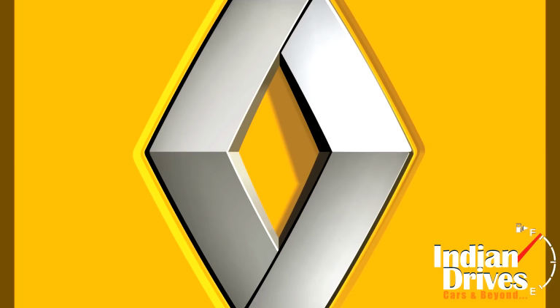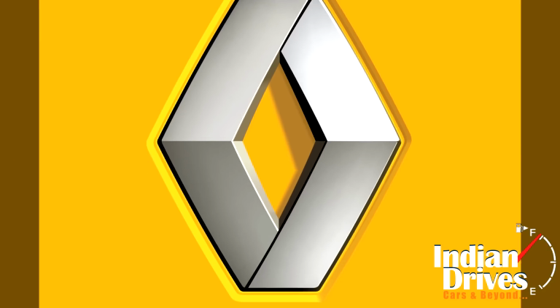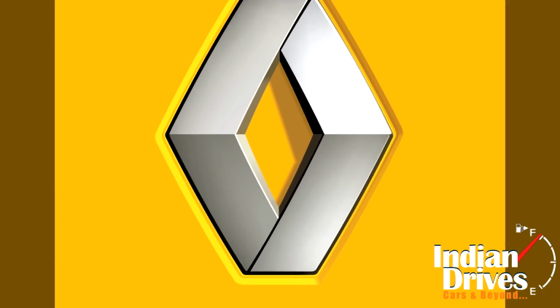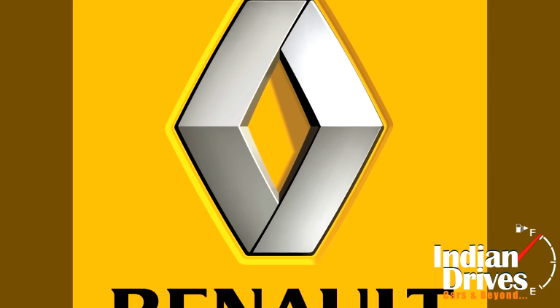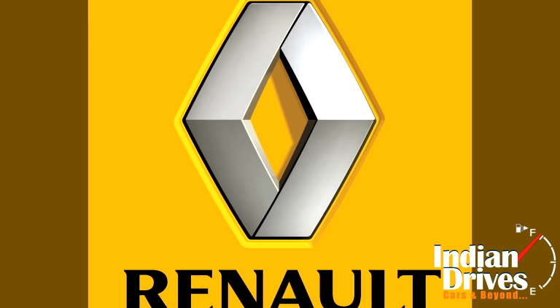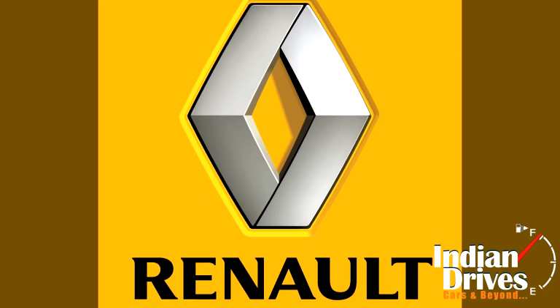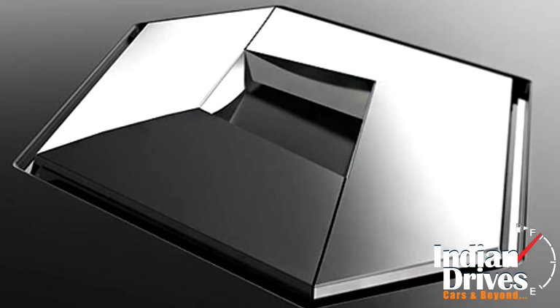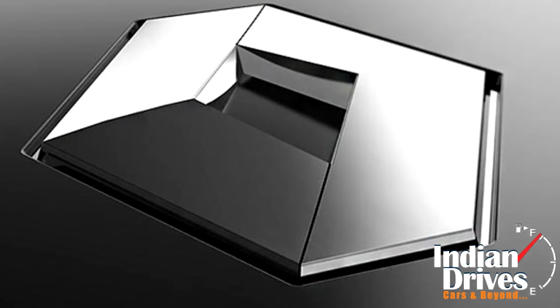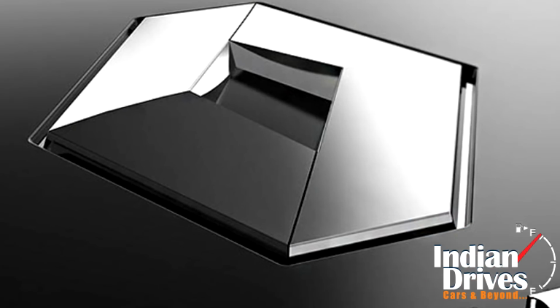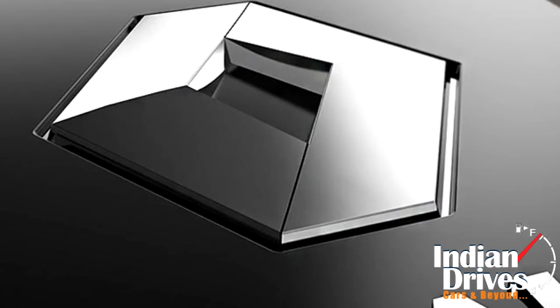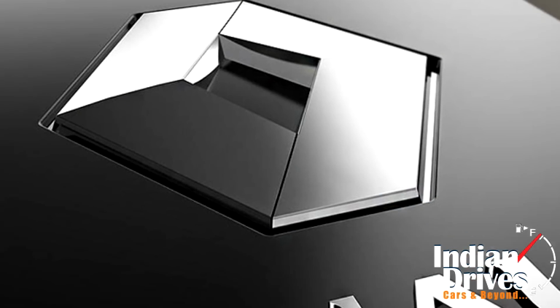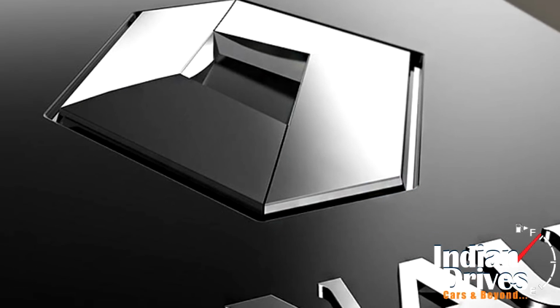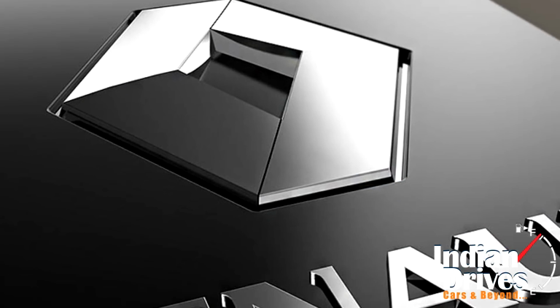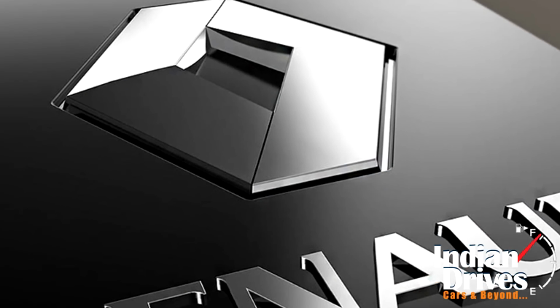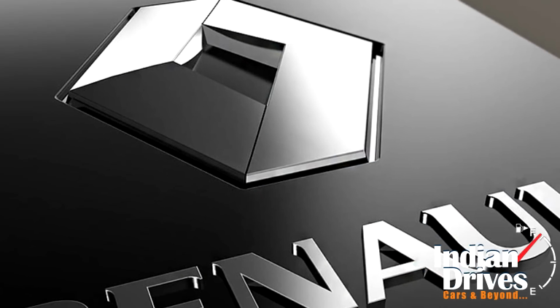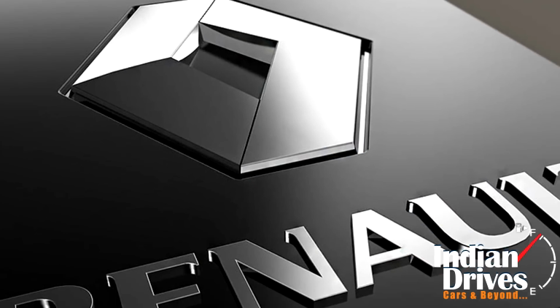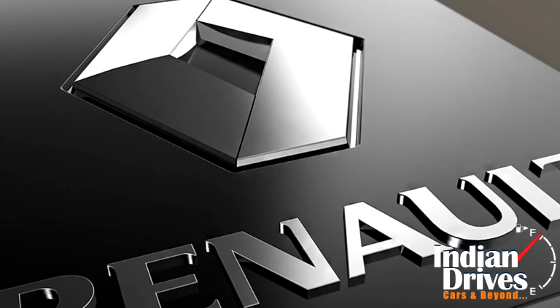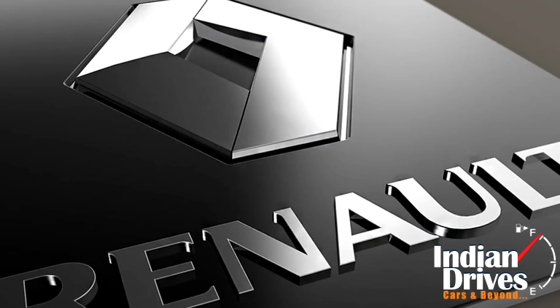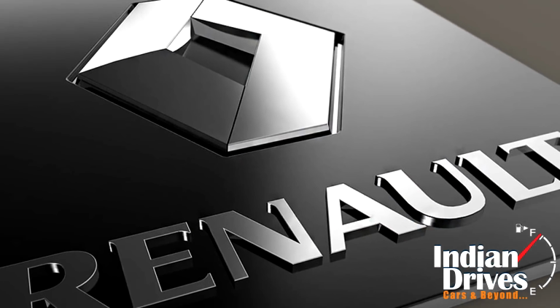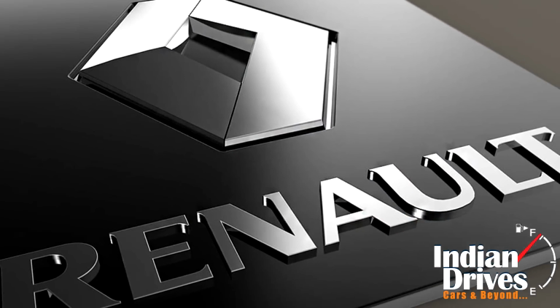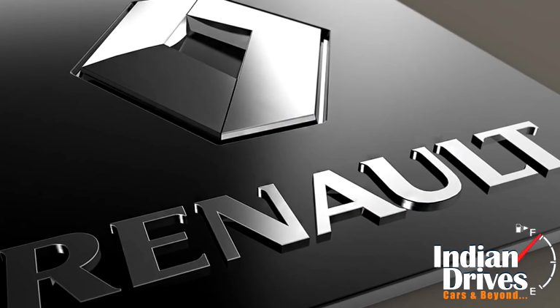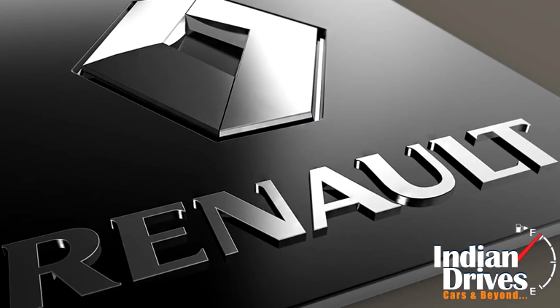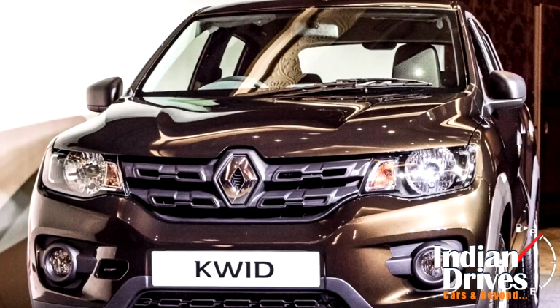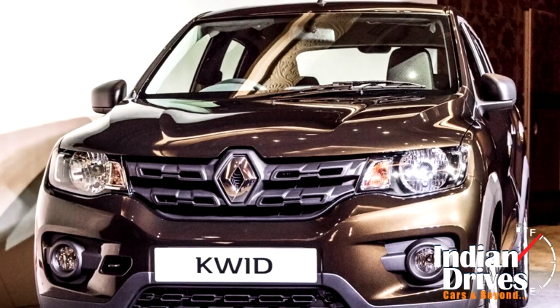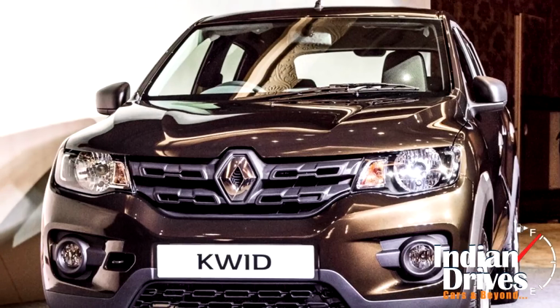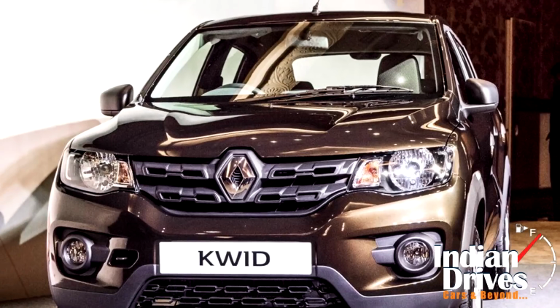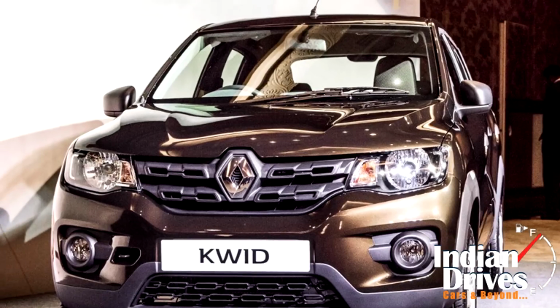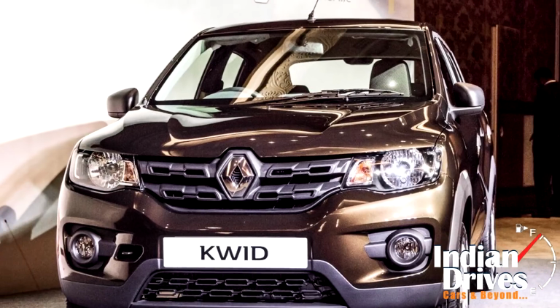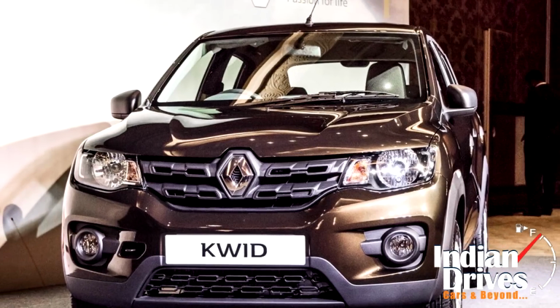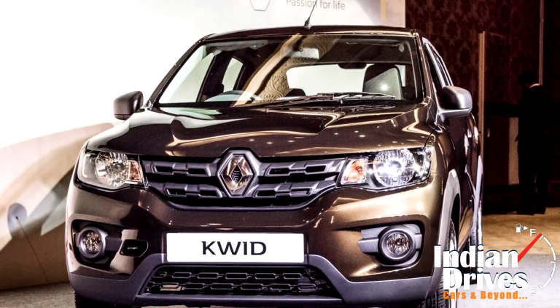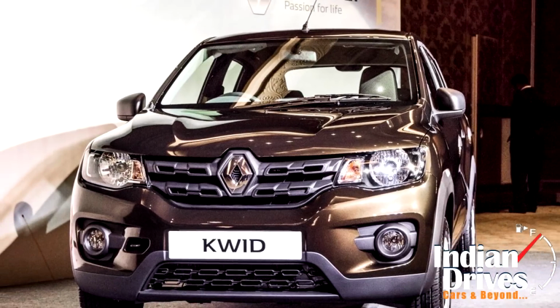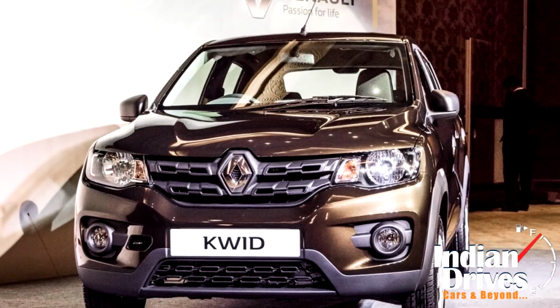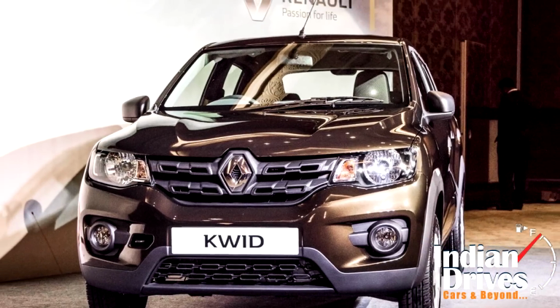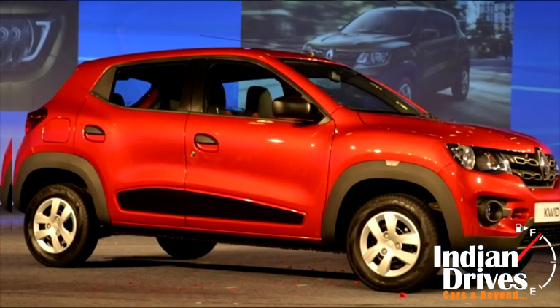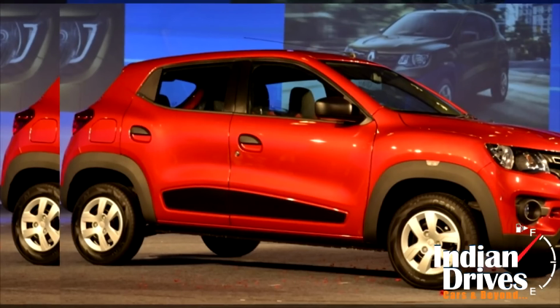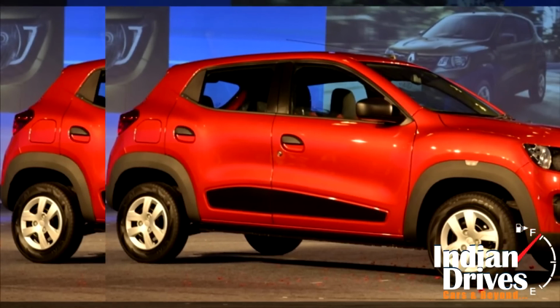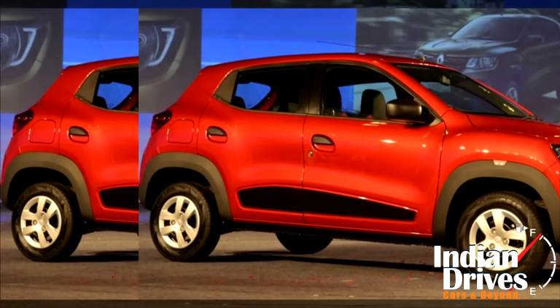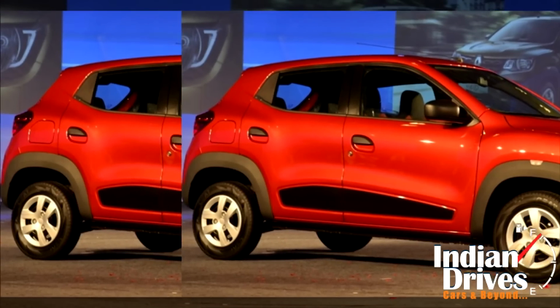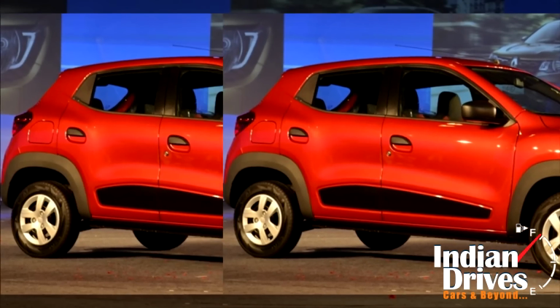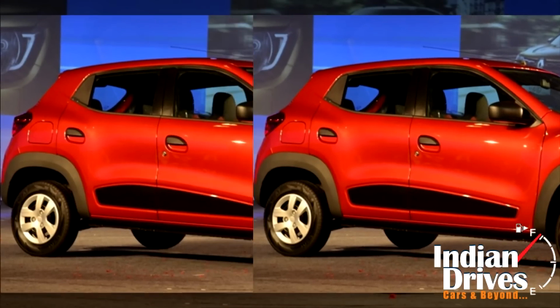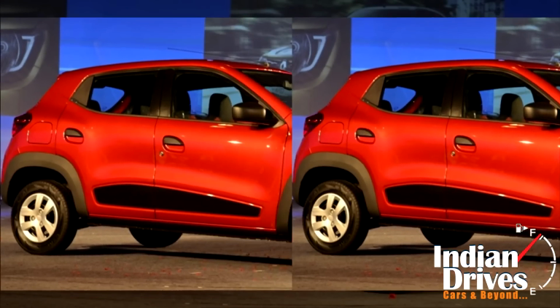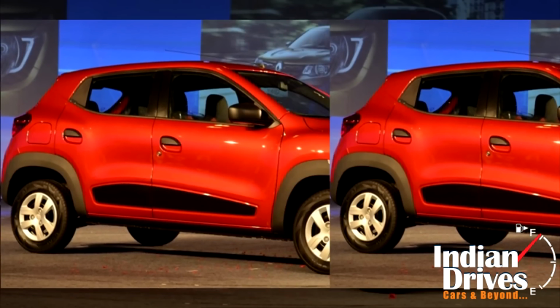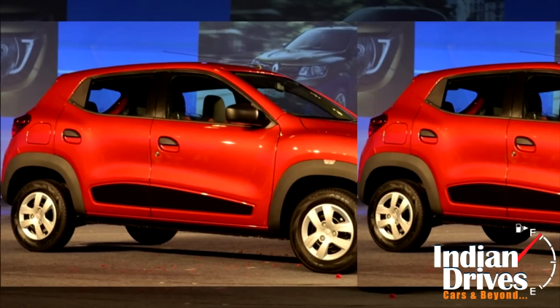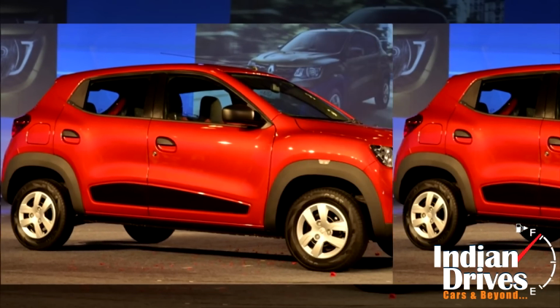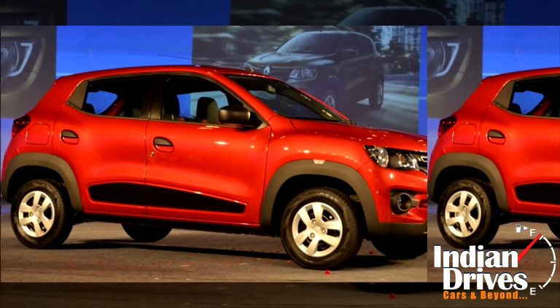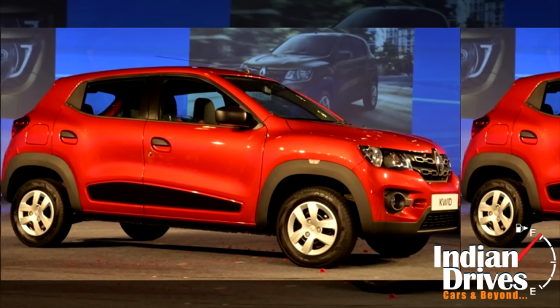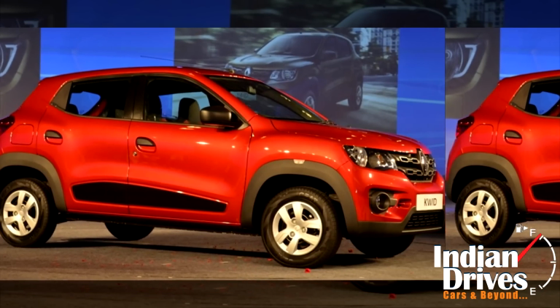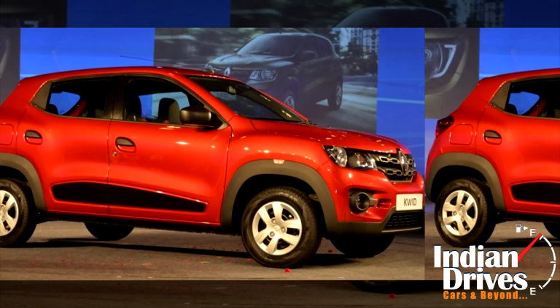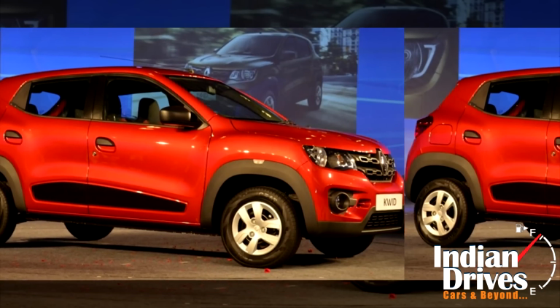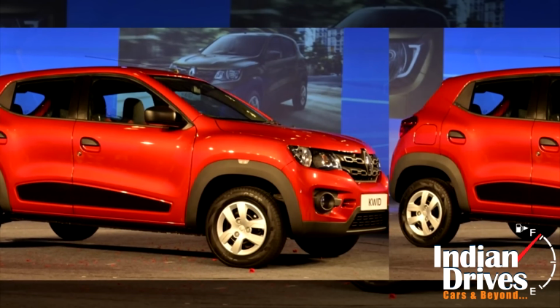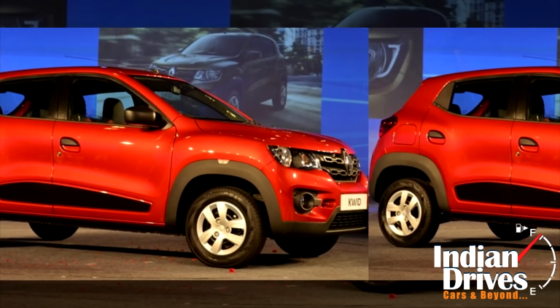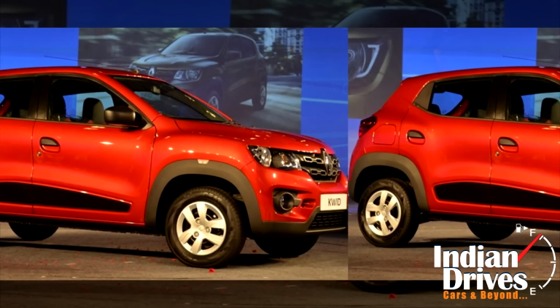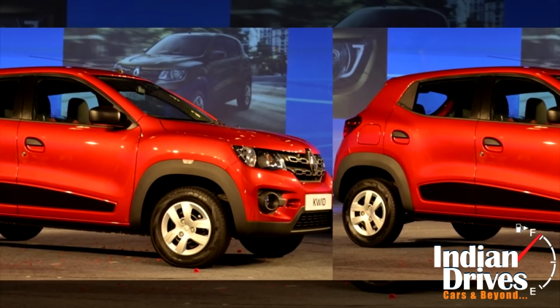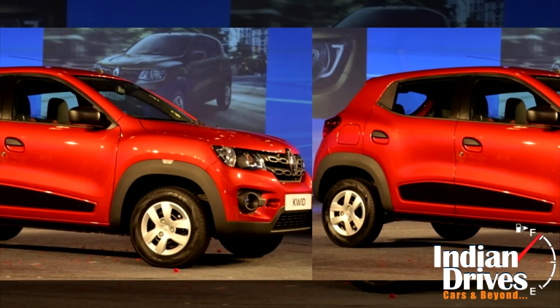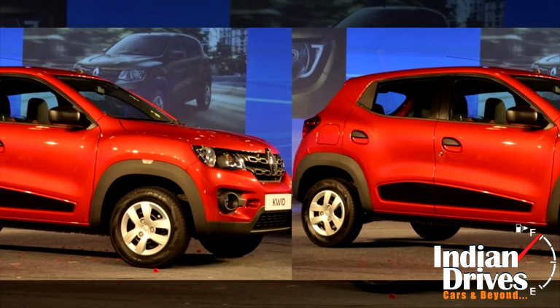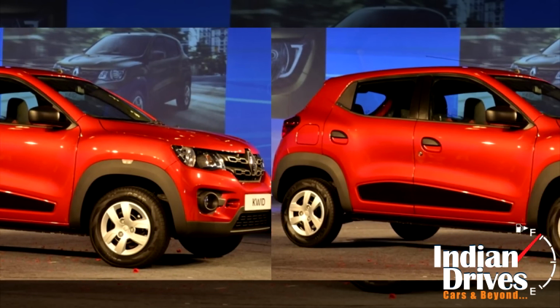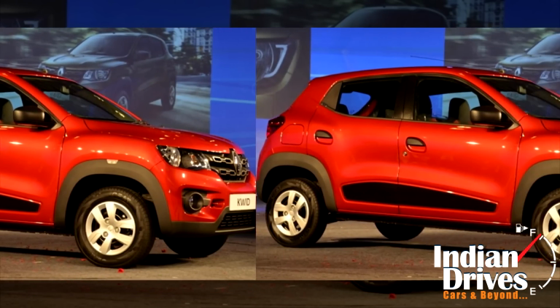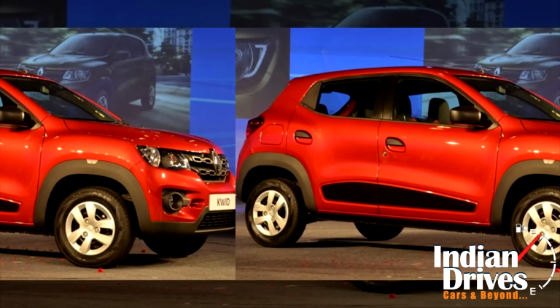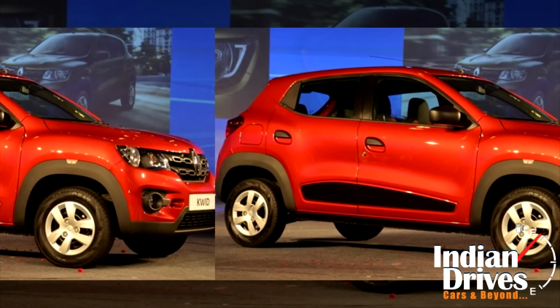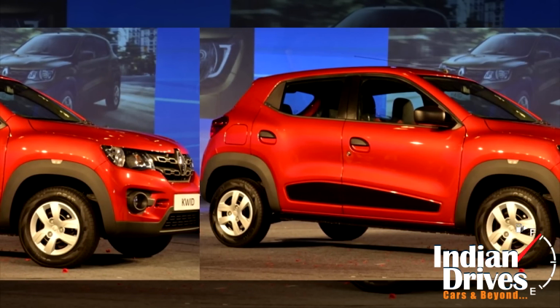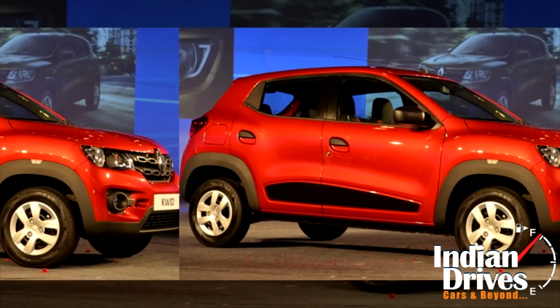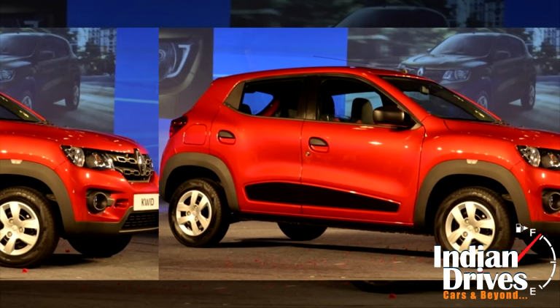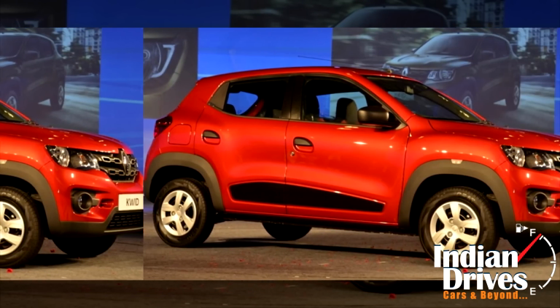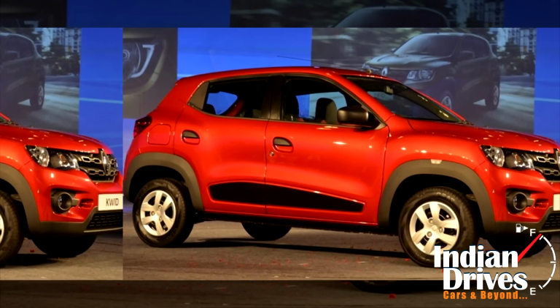Renault's bet for the entry level crossover segment, the Kwid, was spy tested without any sort of camouflage the other day by YouTube user Lokesh Kumar.